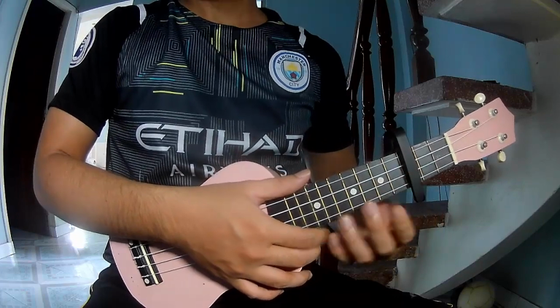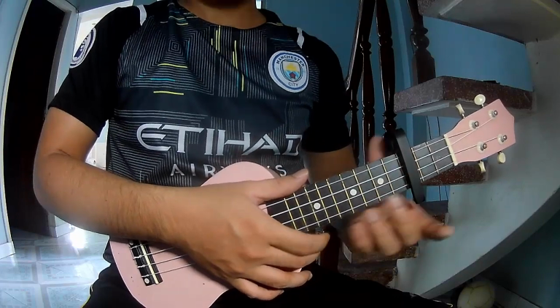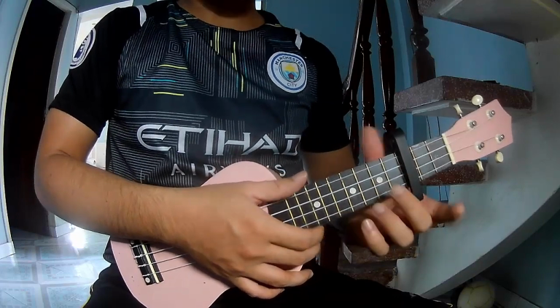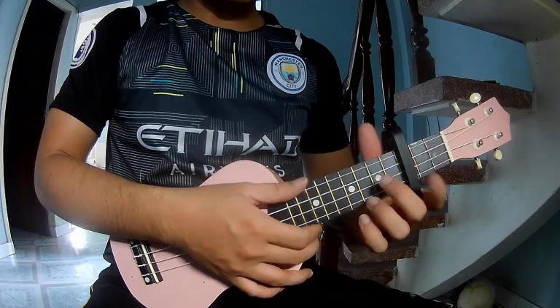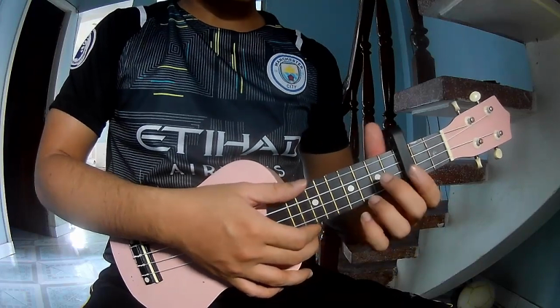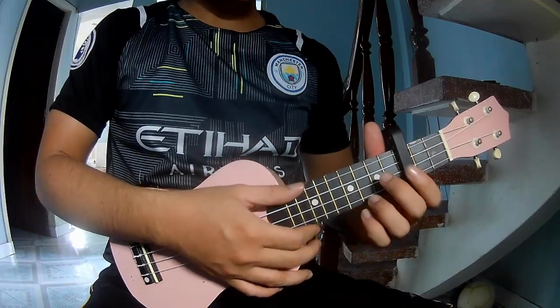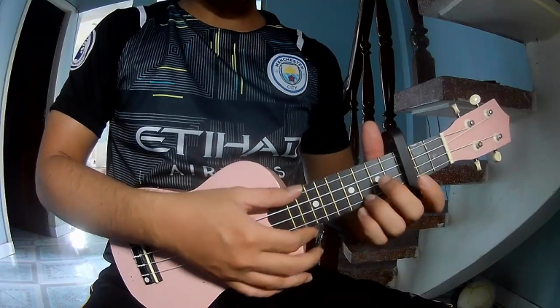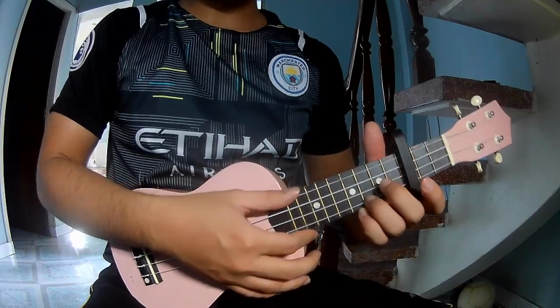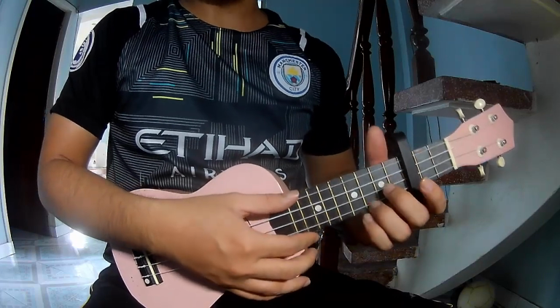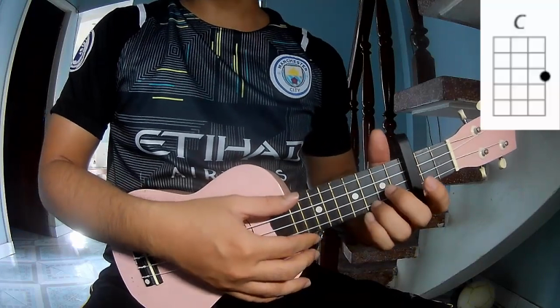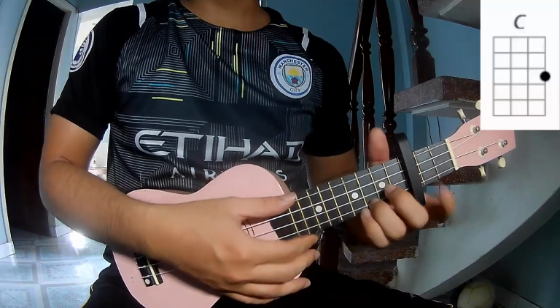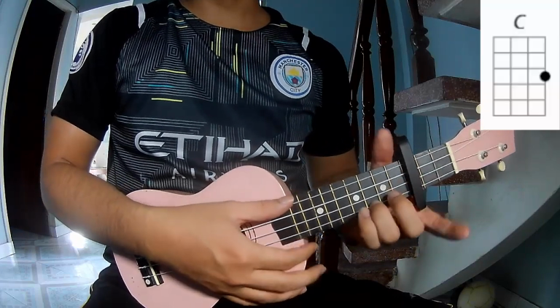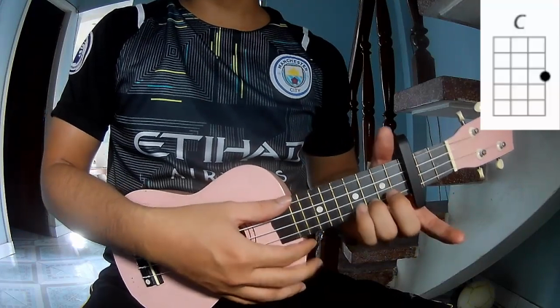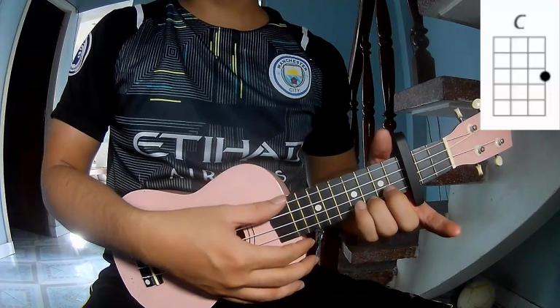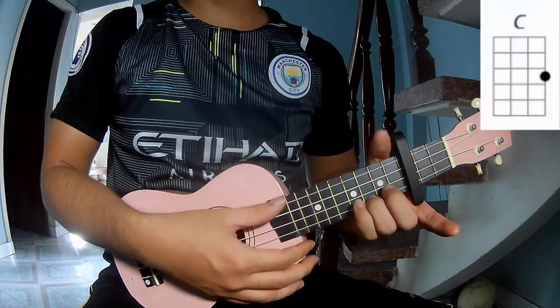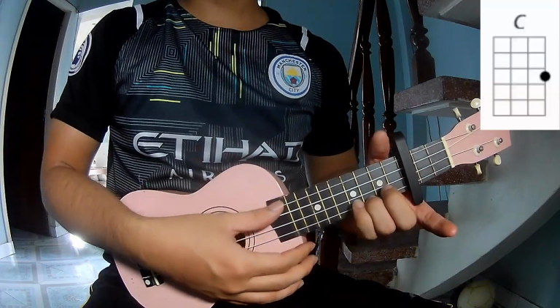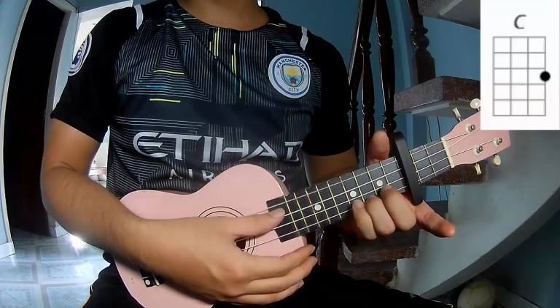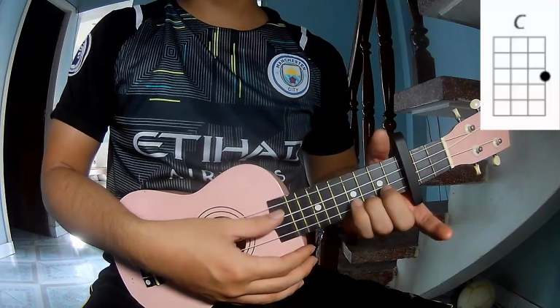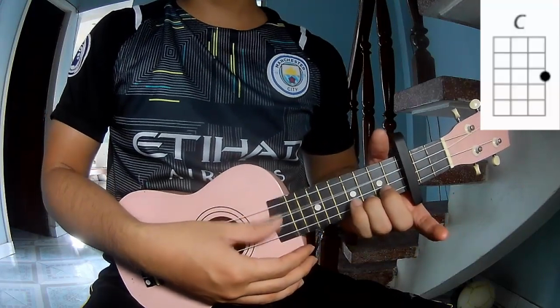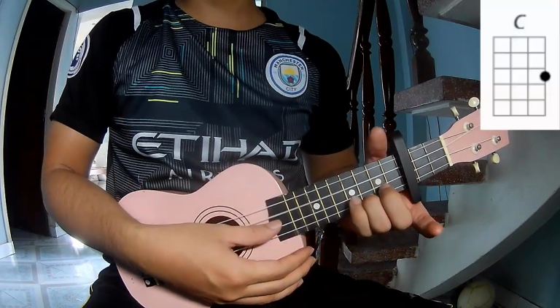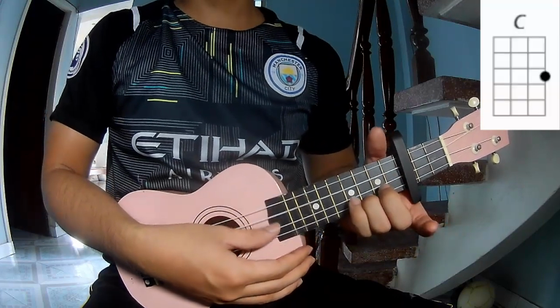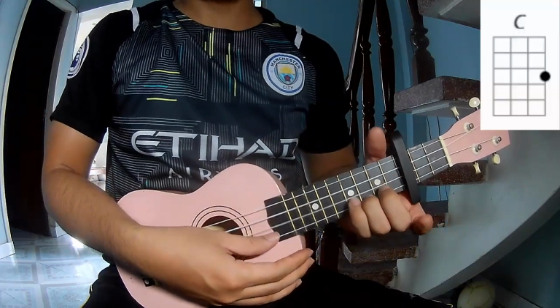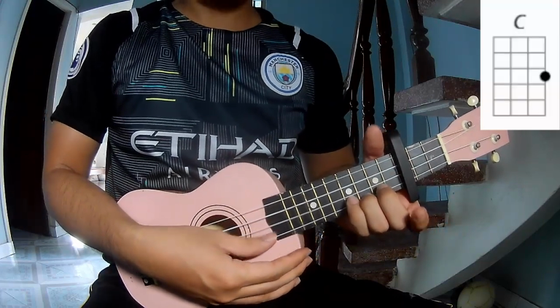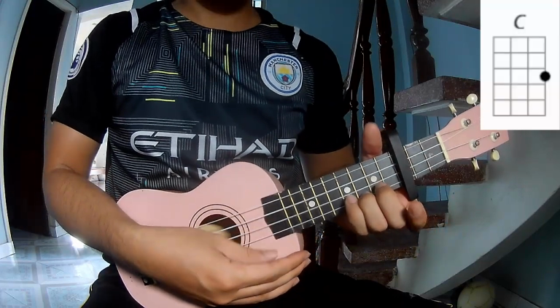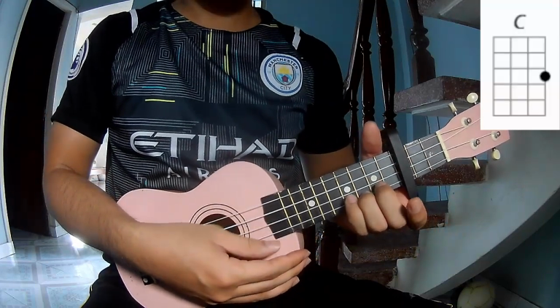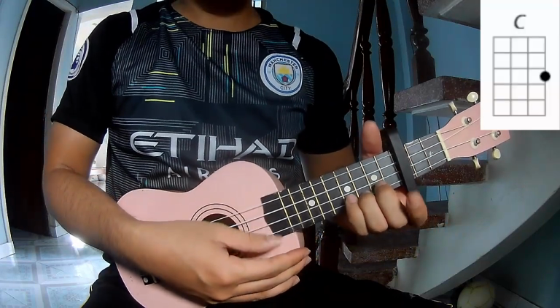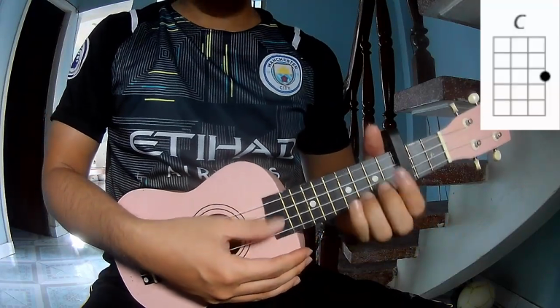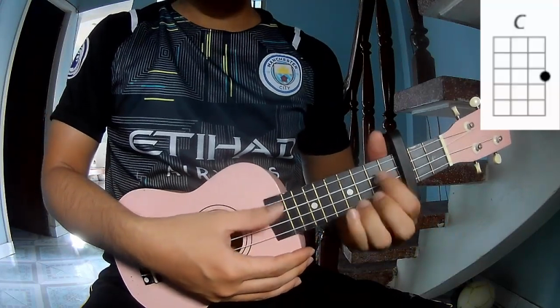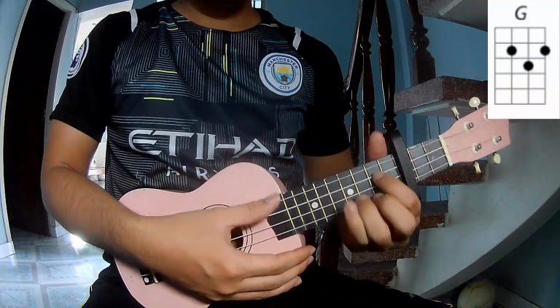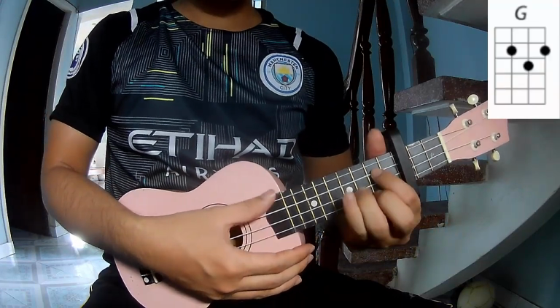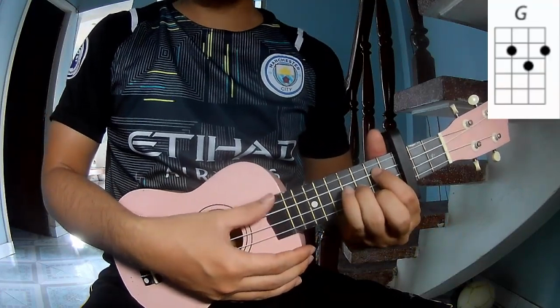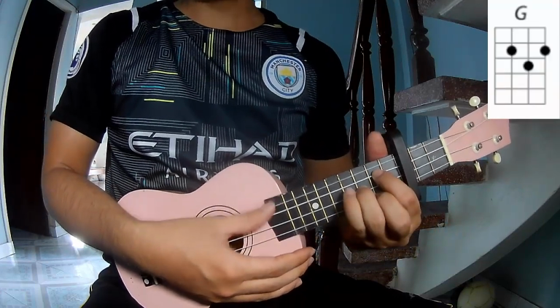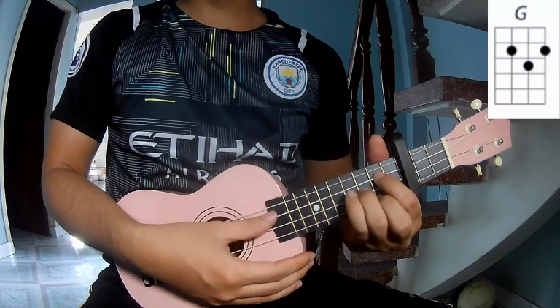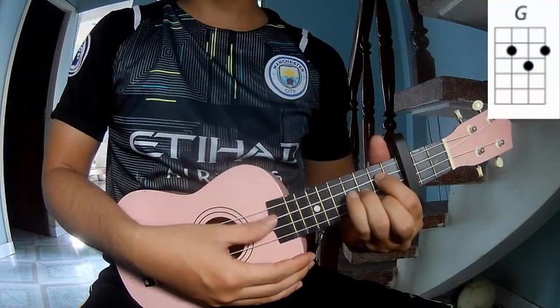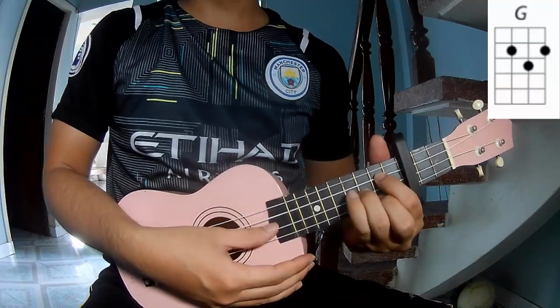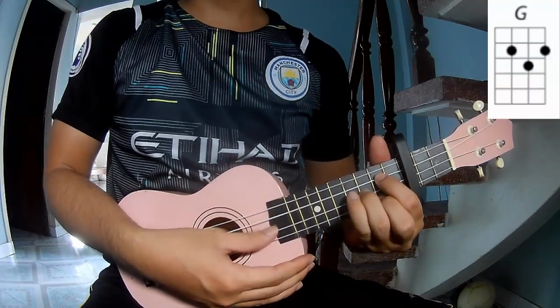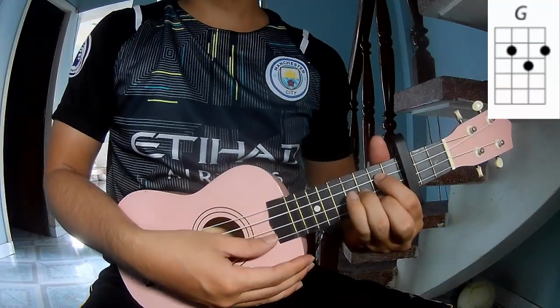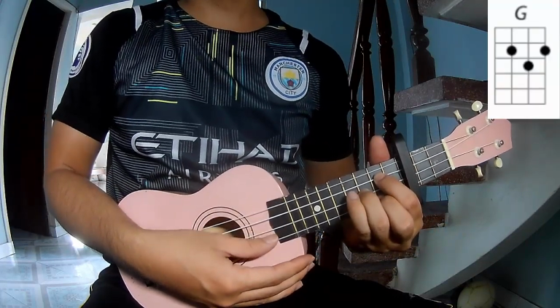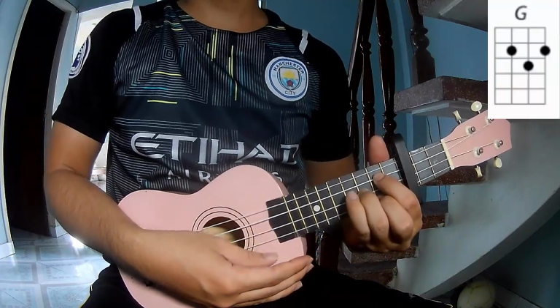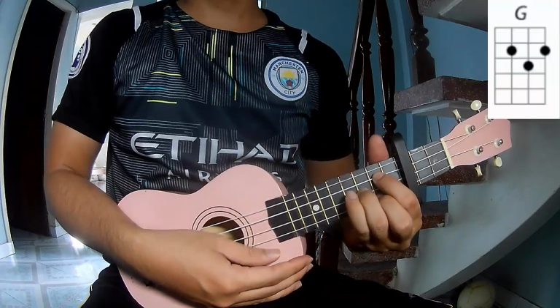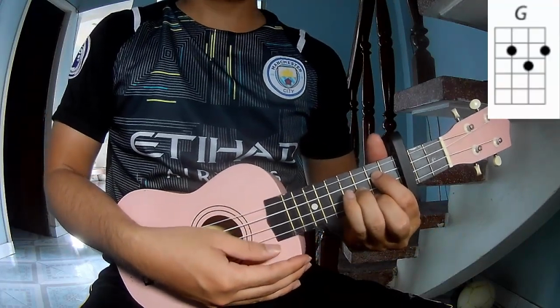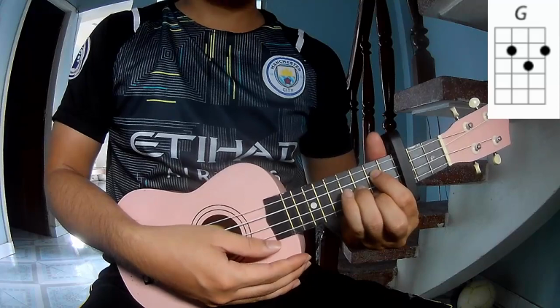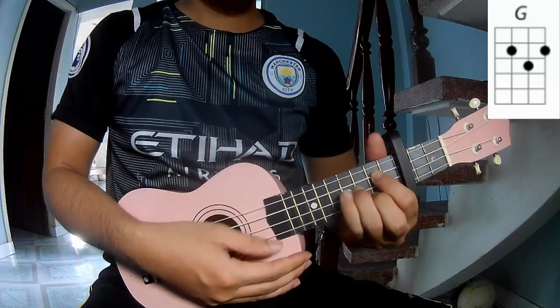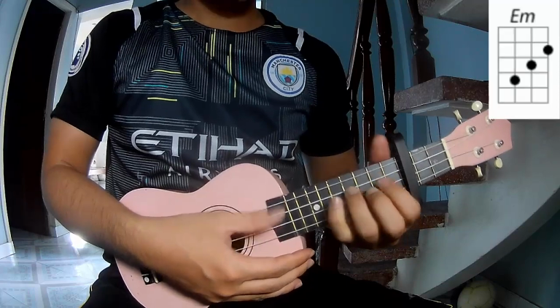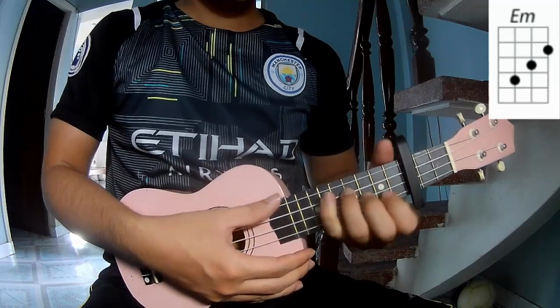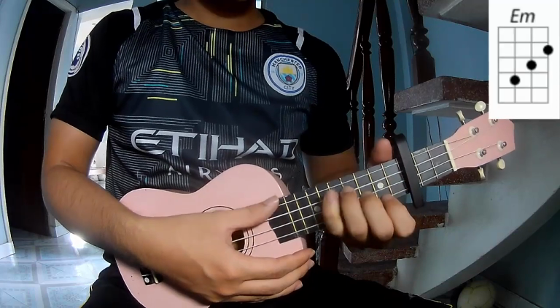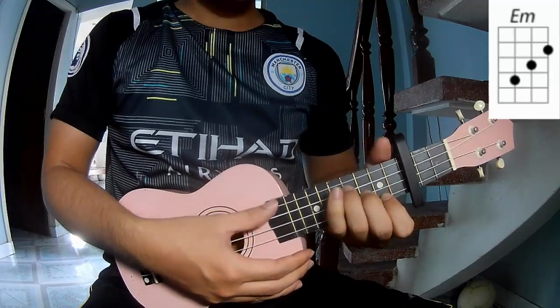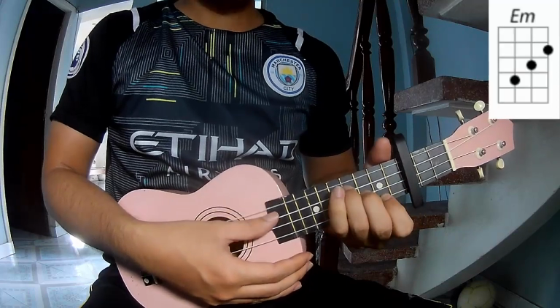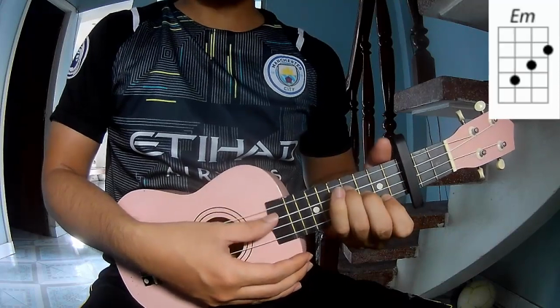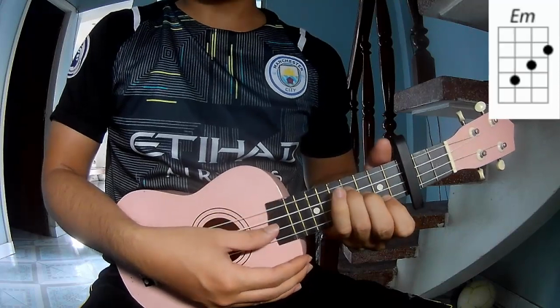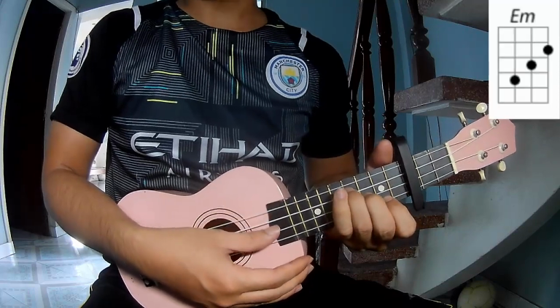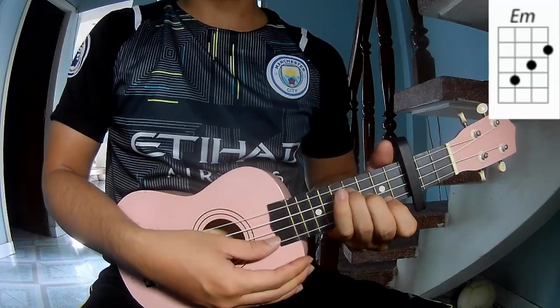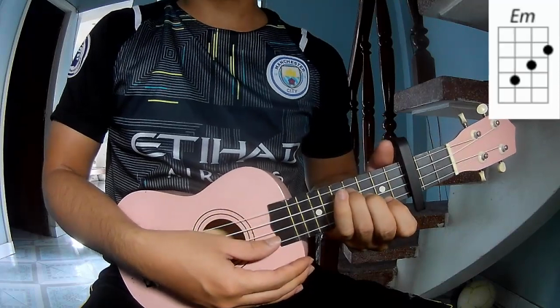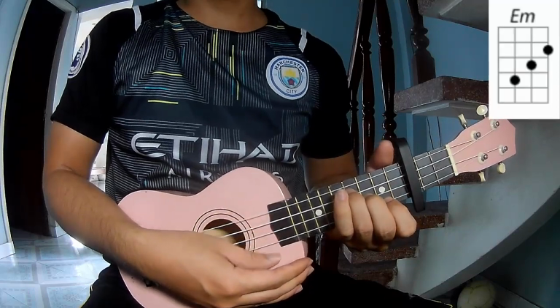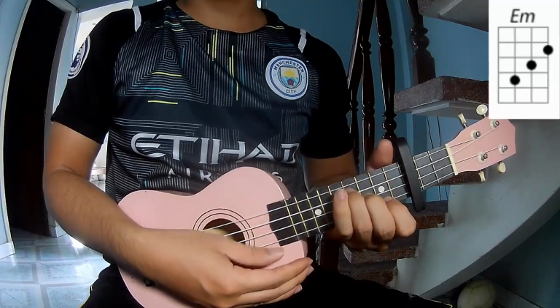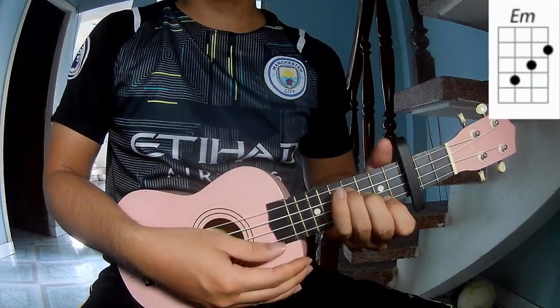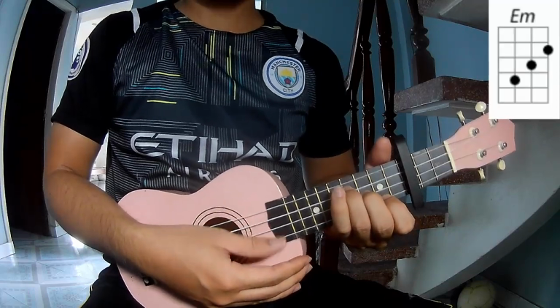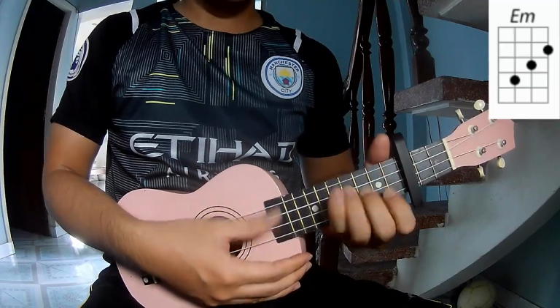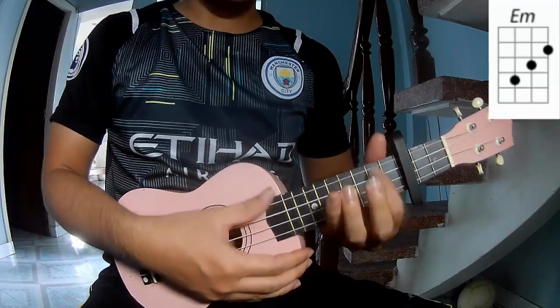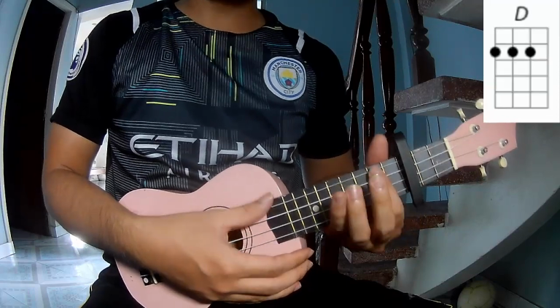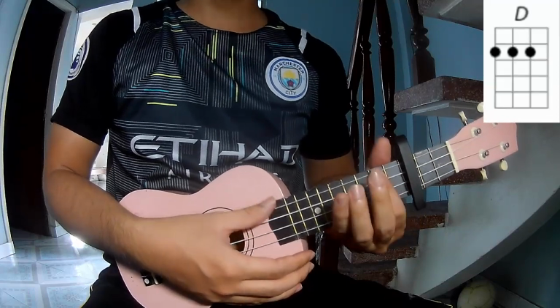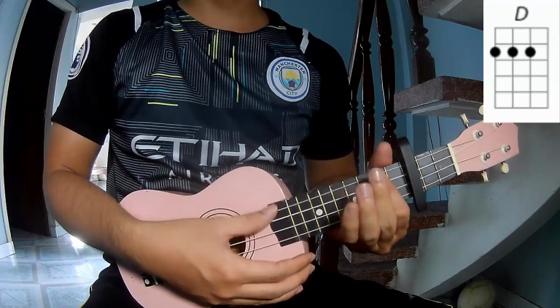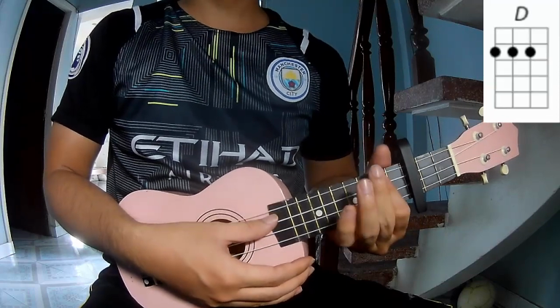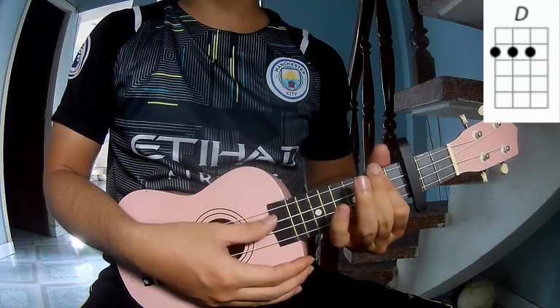The chords of this song are C, G, E, and D.